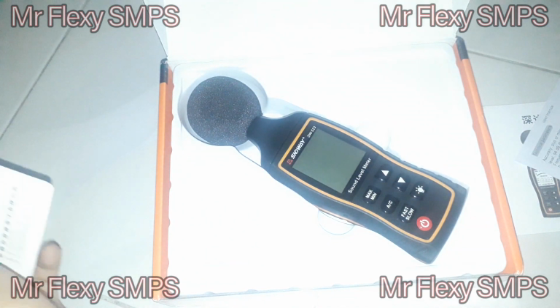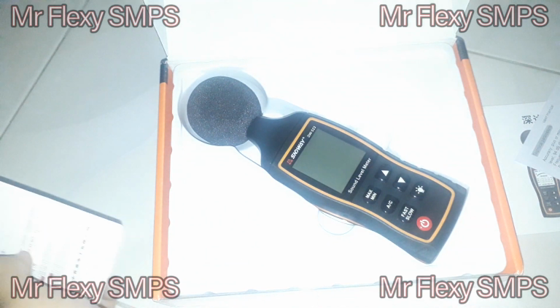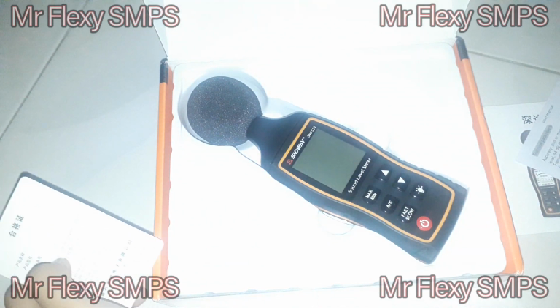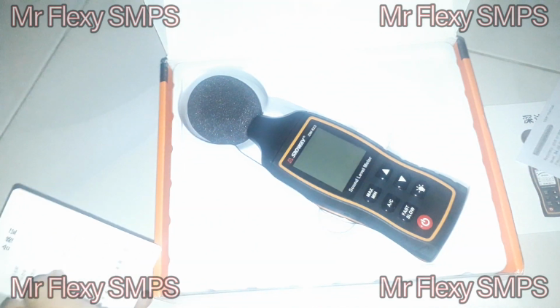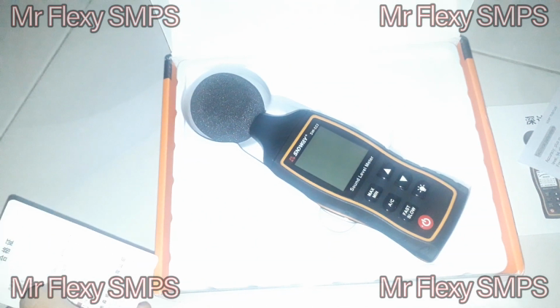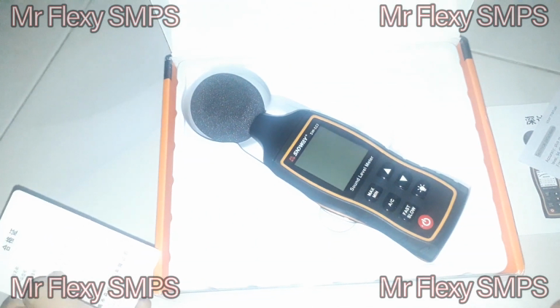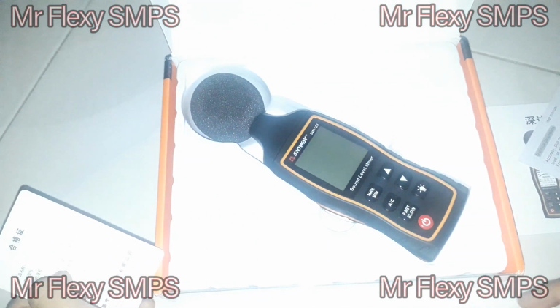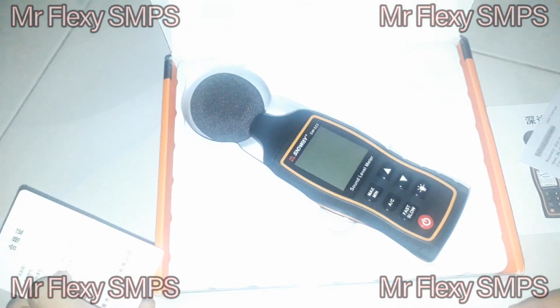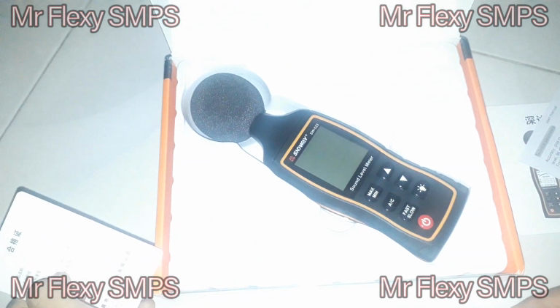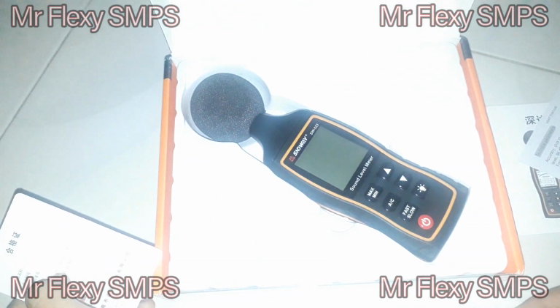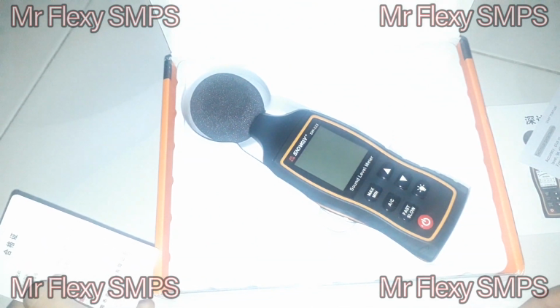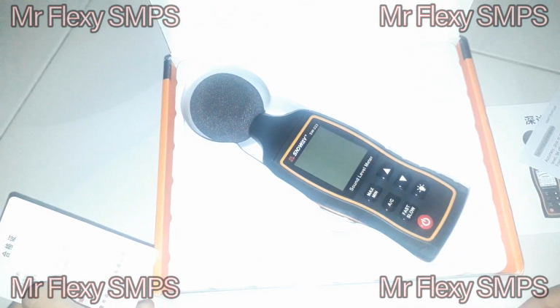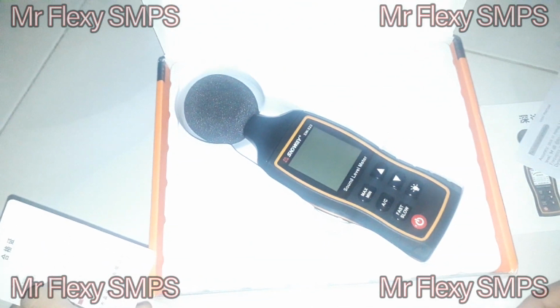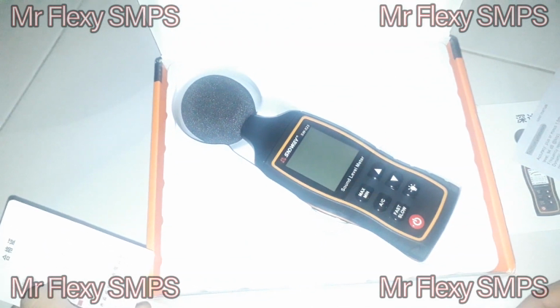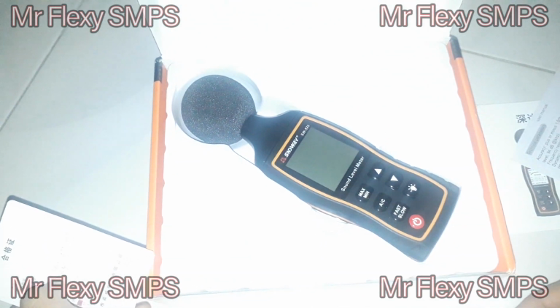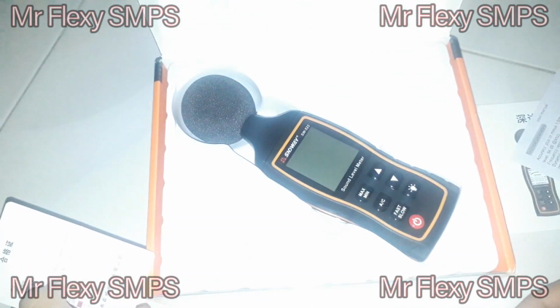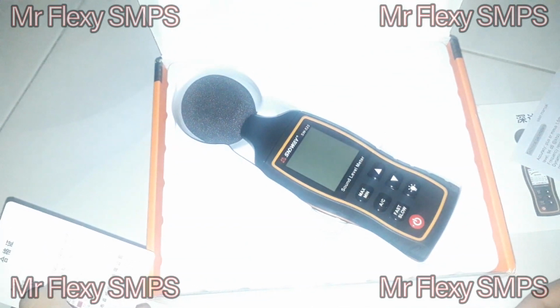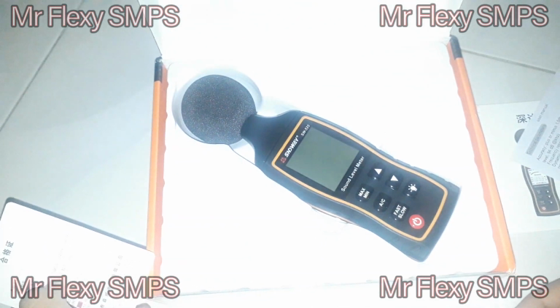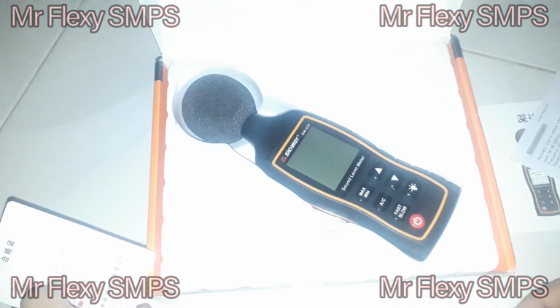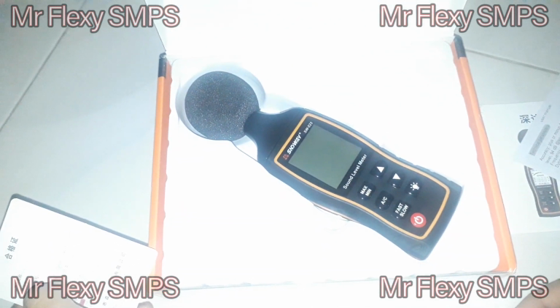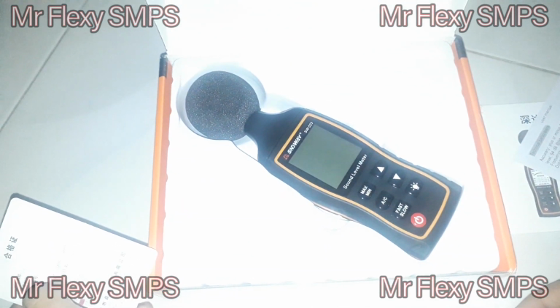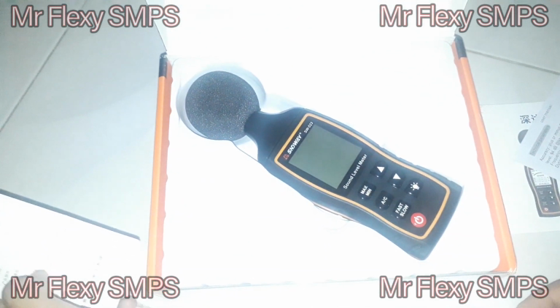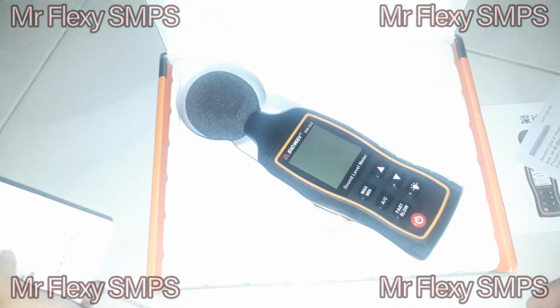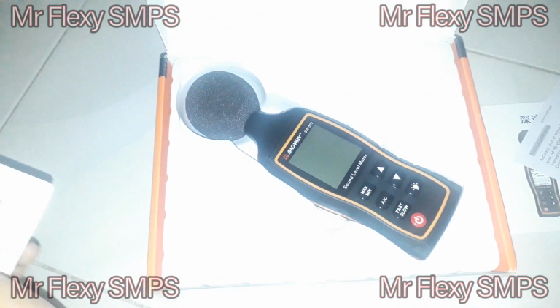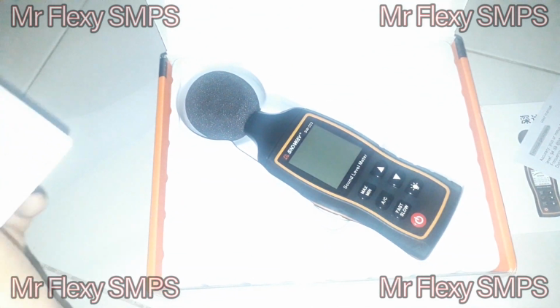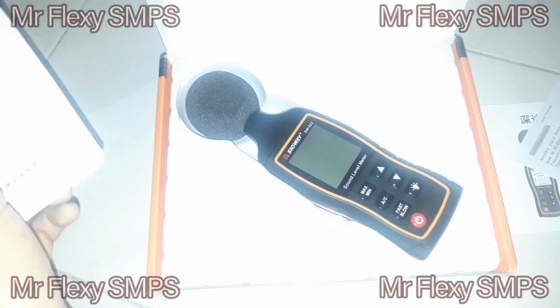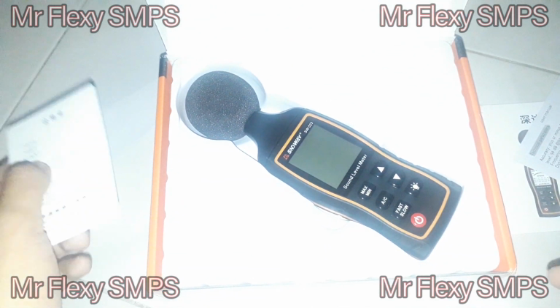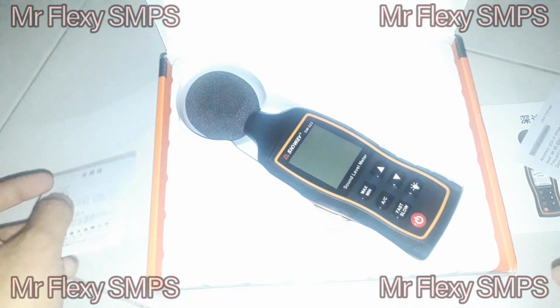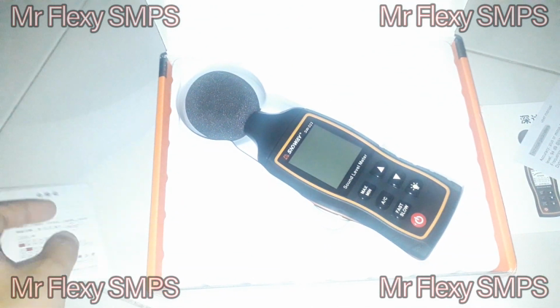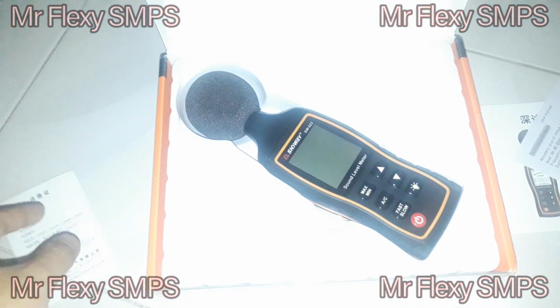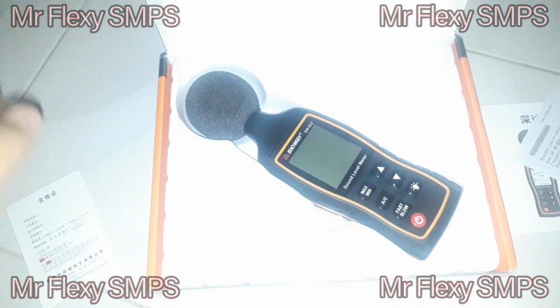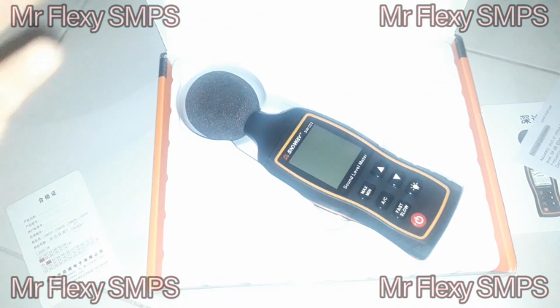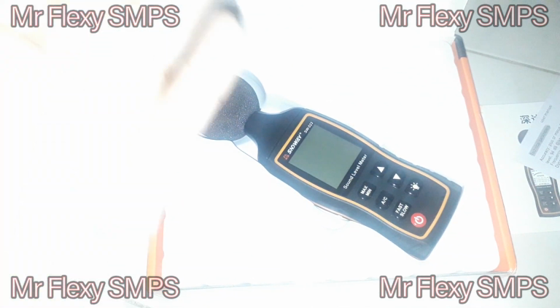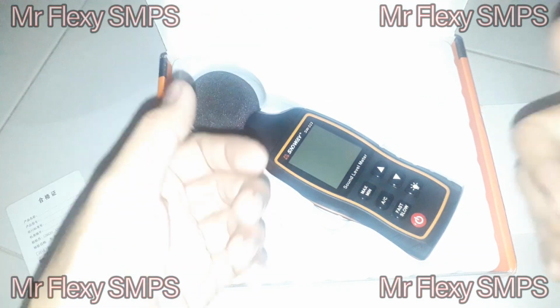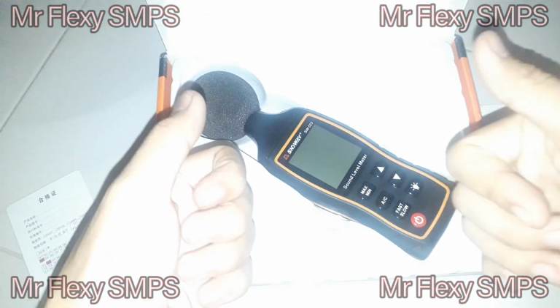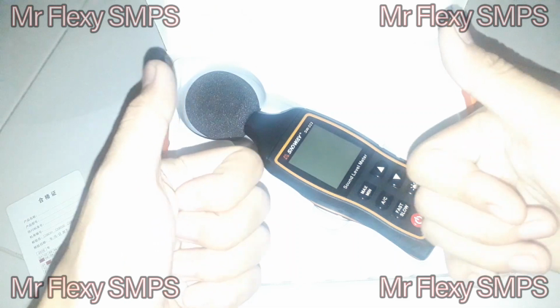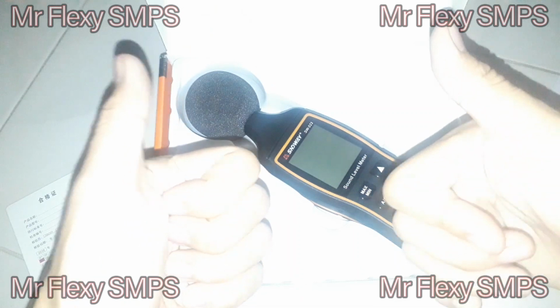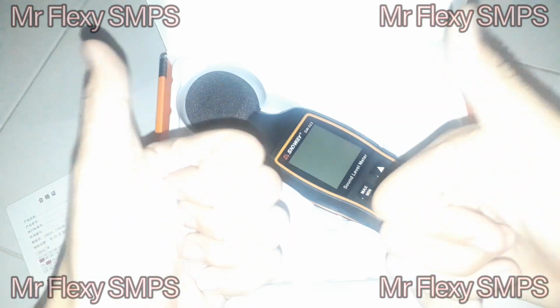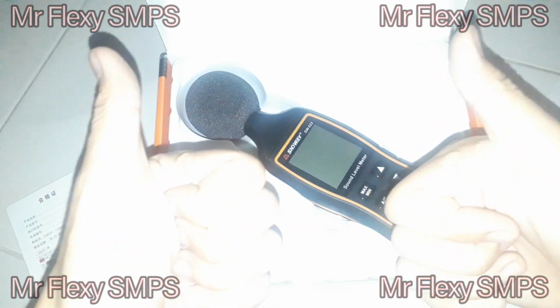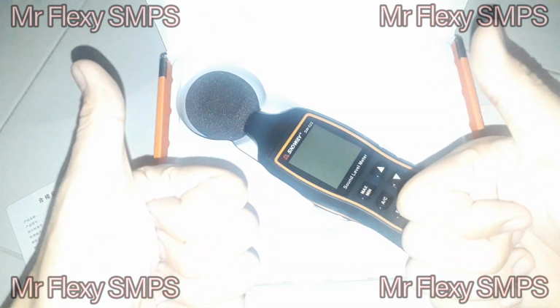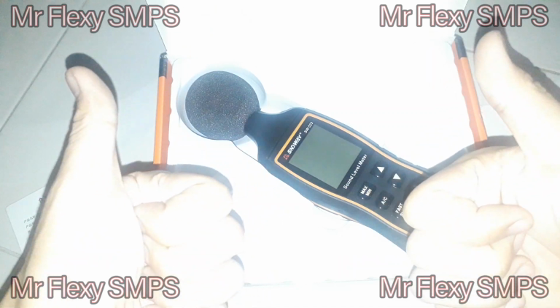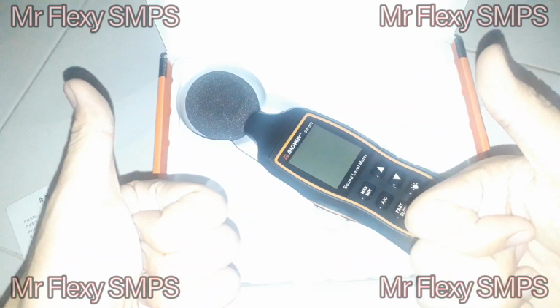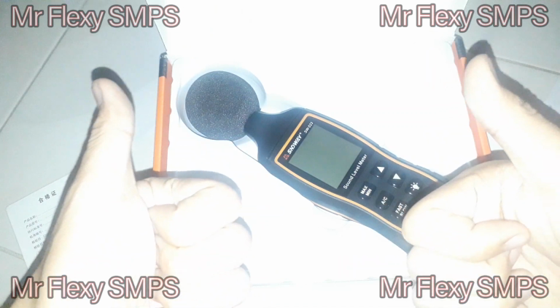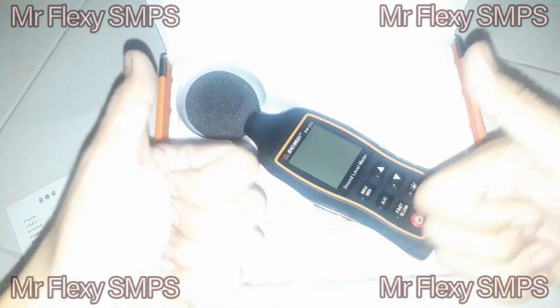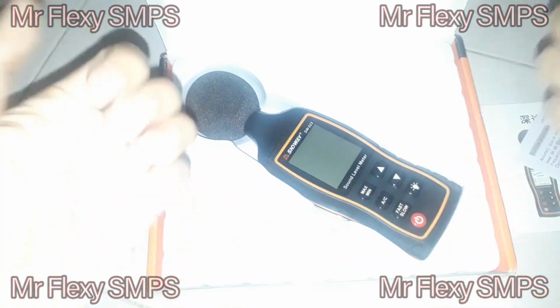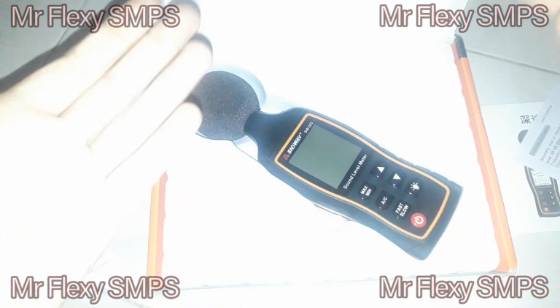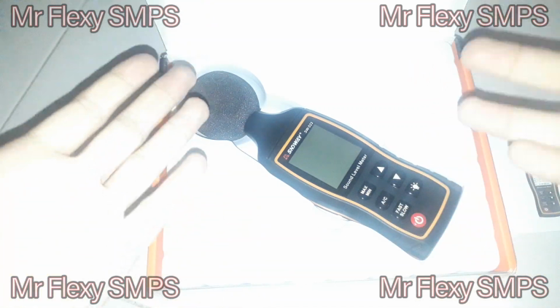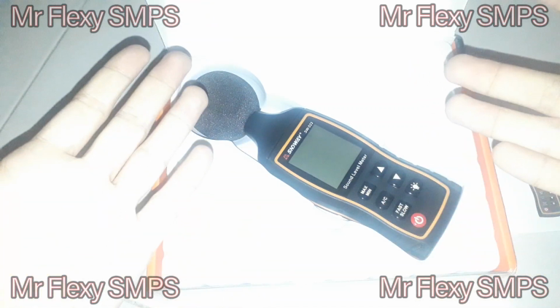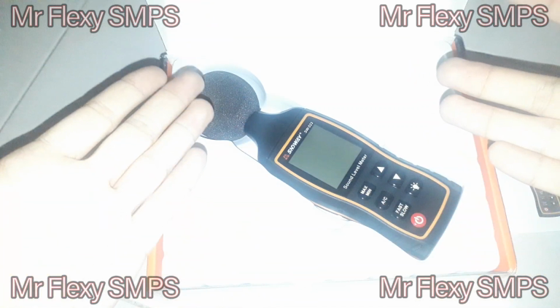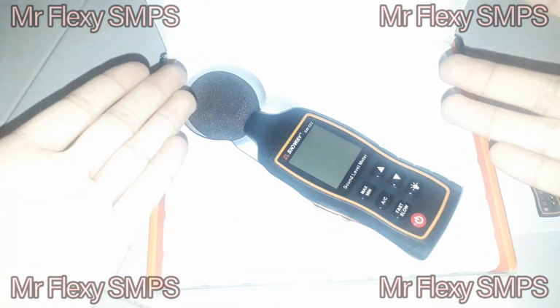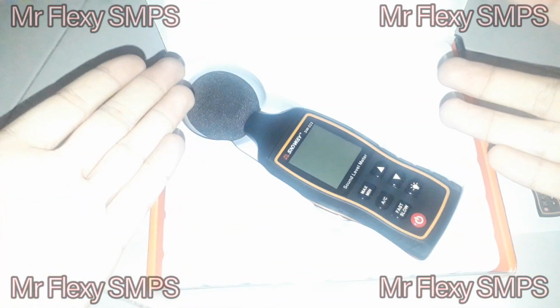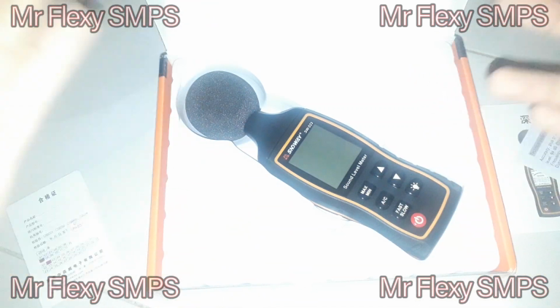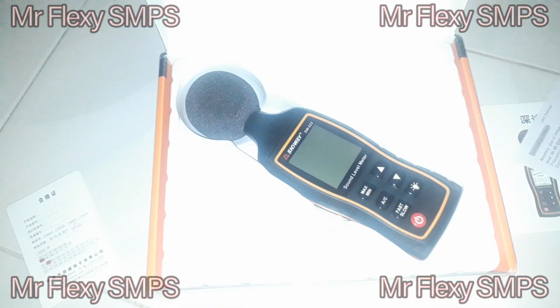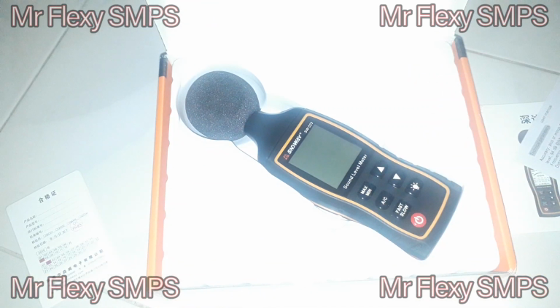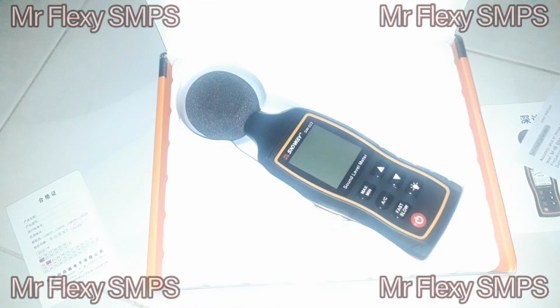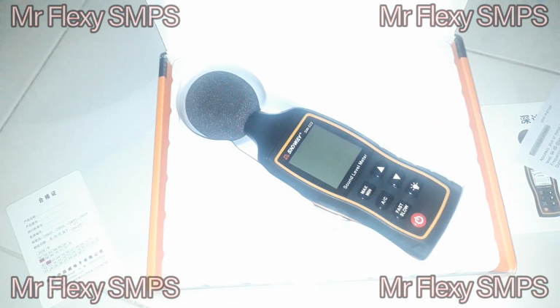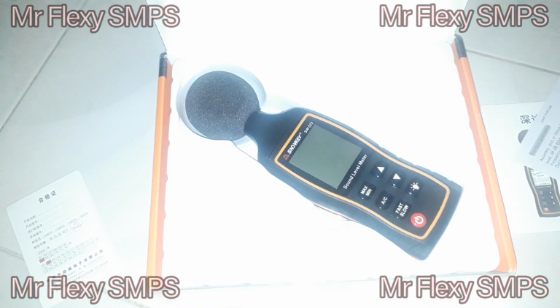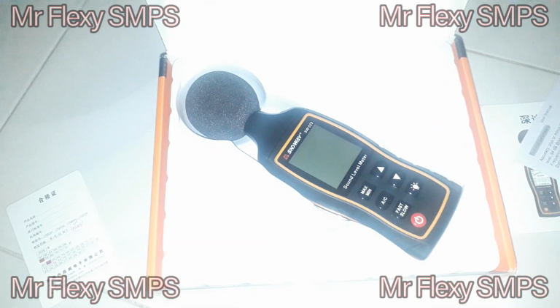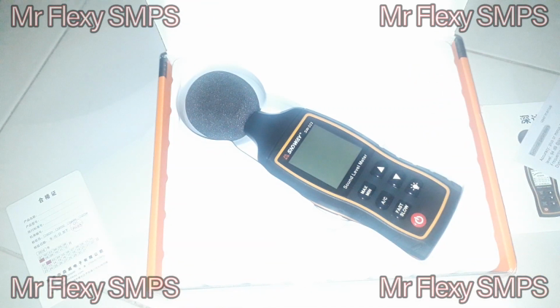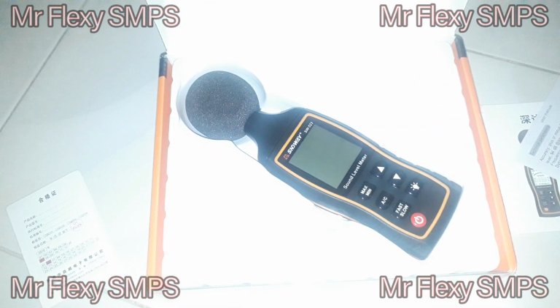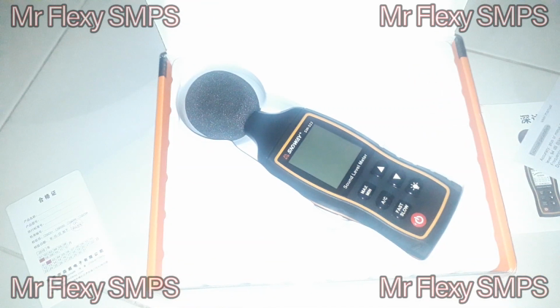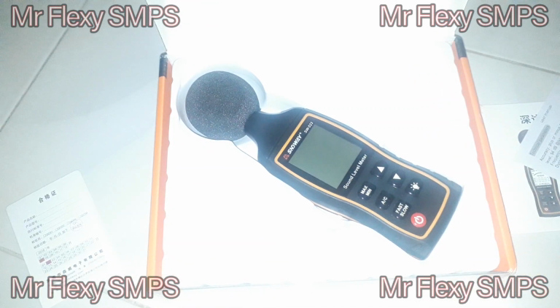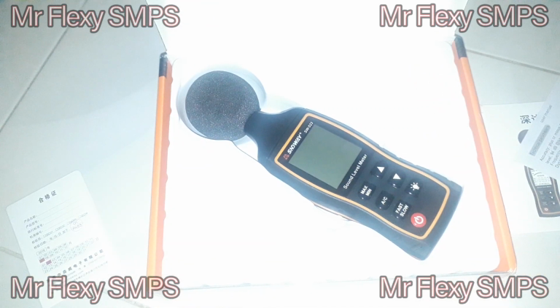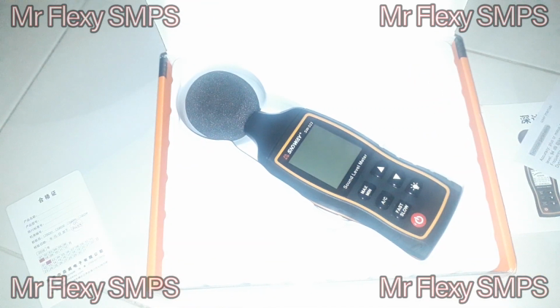This has been the review of our S&D Way sound level meter. Hope you subscribe — more power to you guys, and God bless. Thank you.